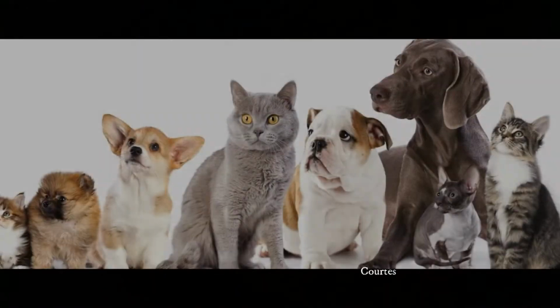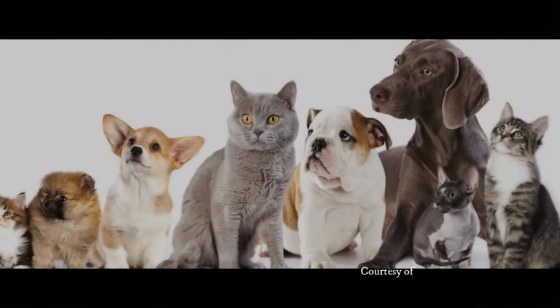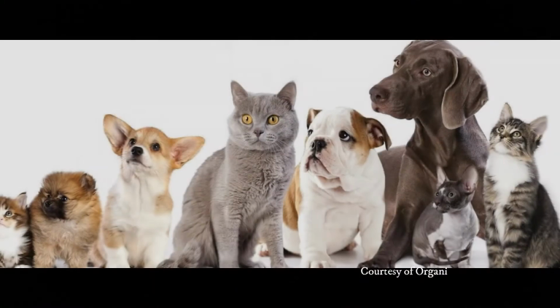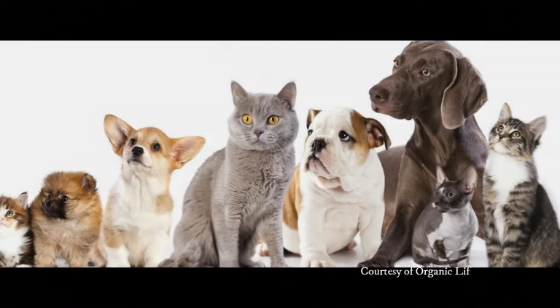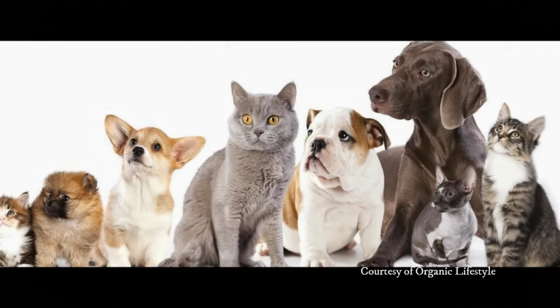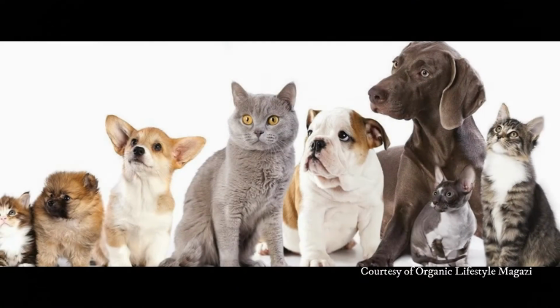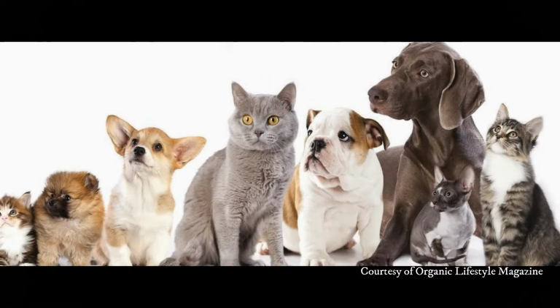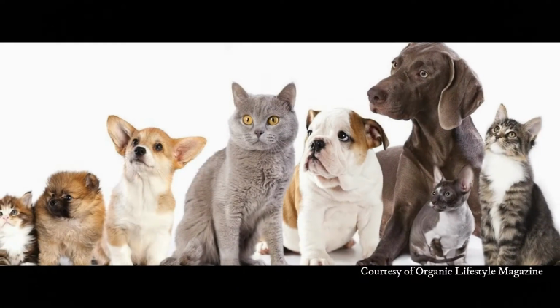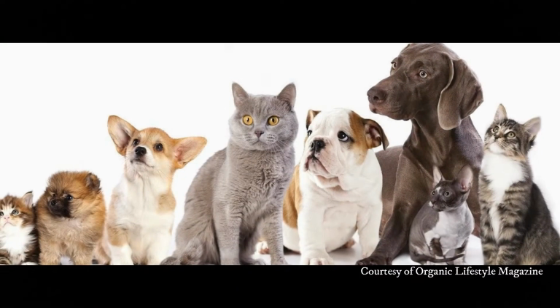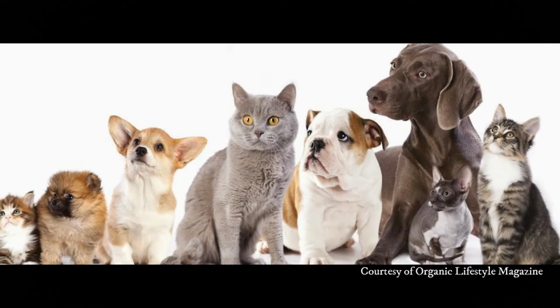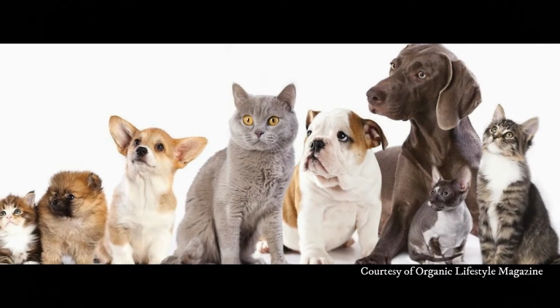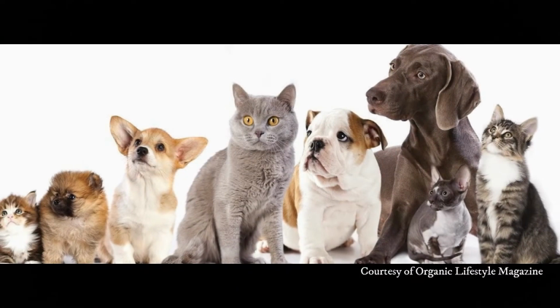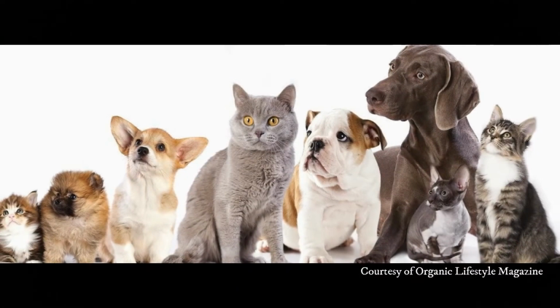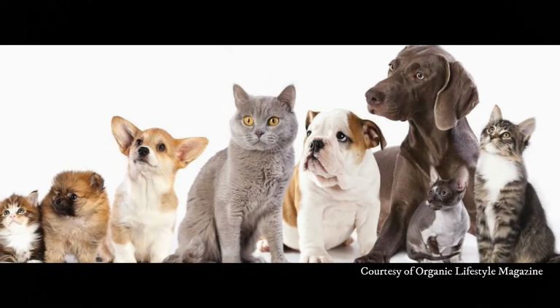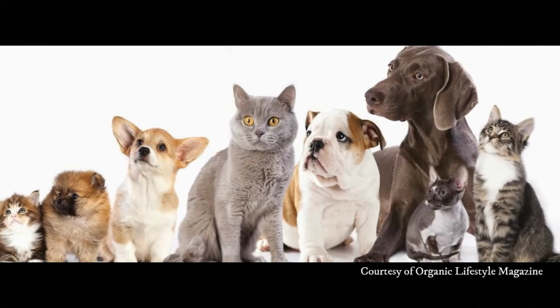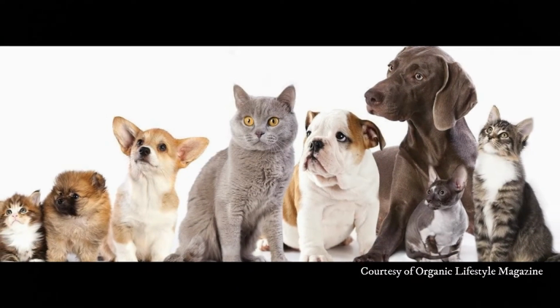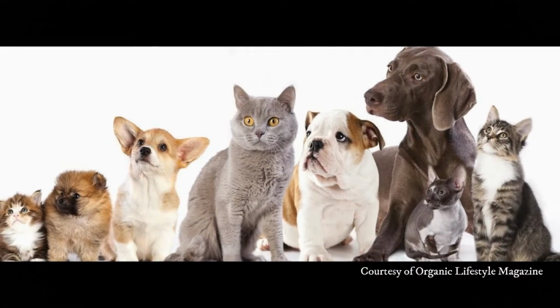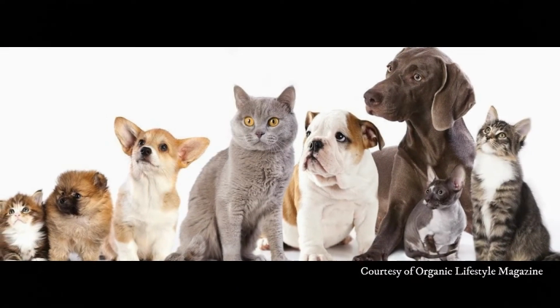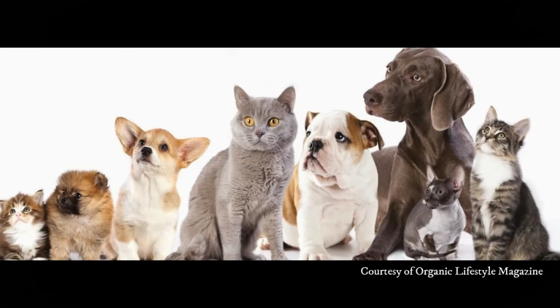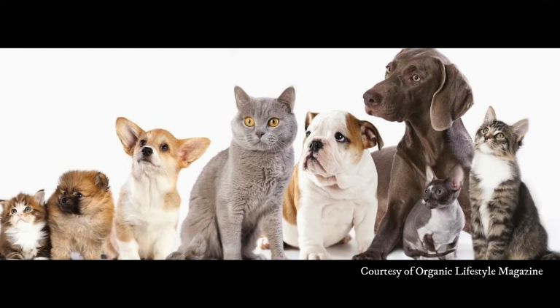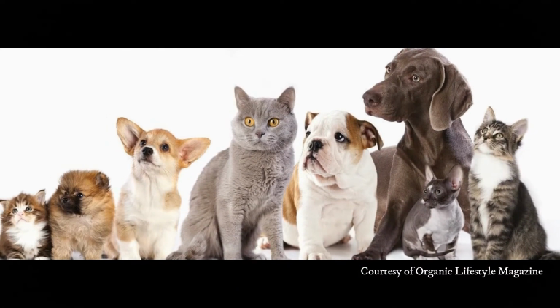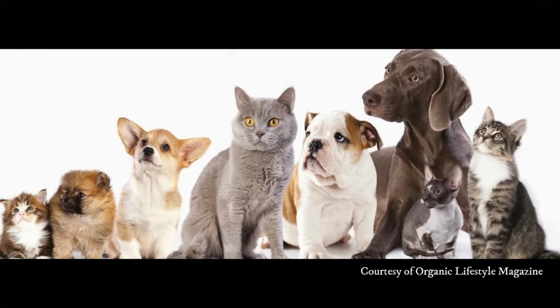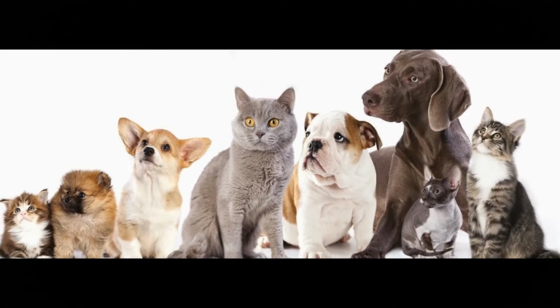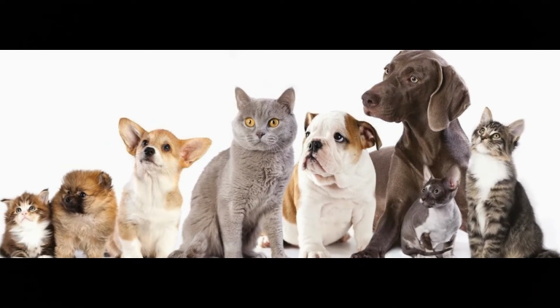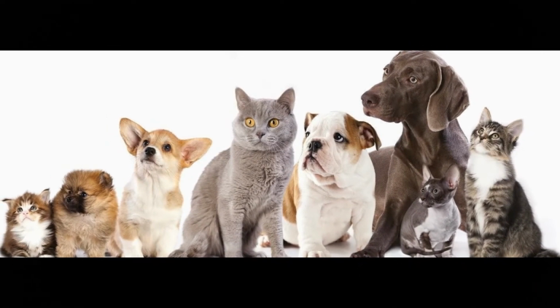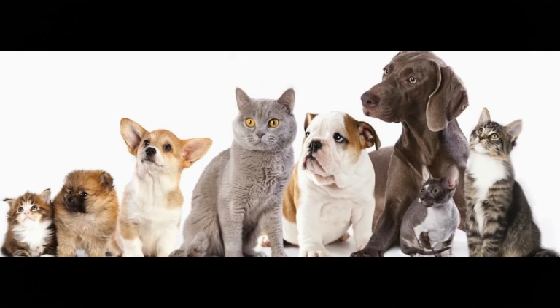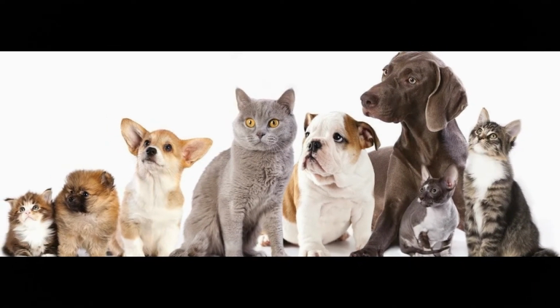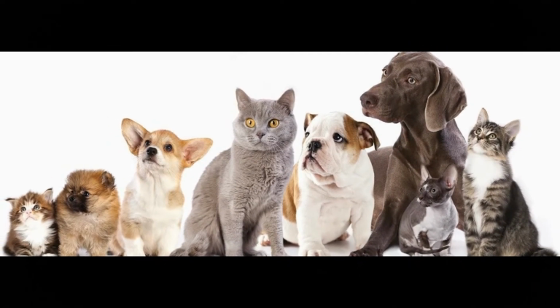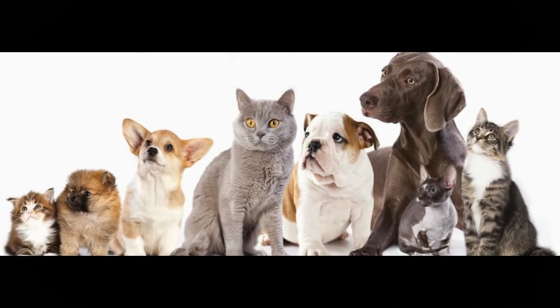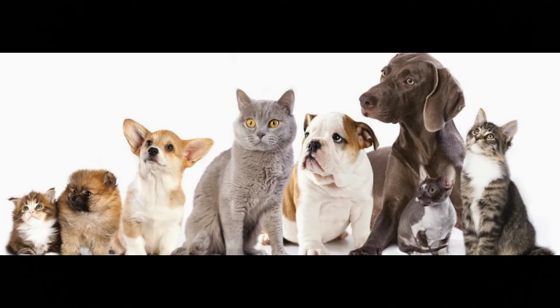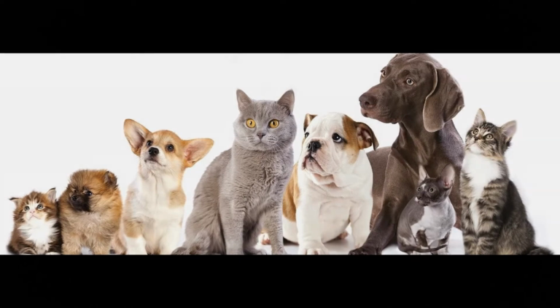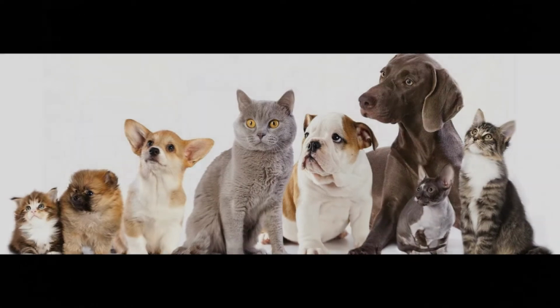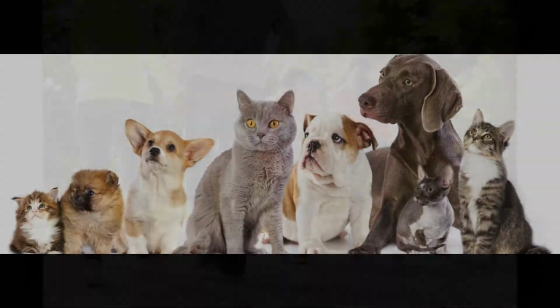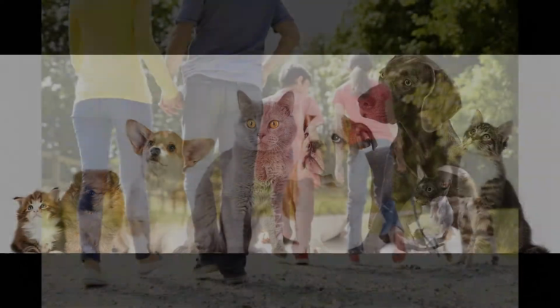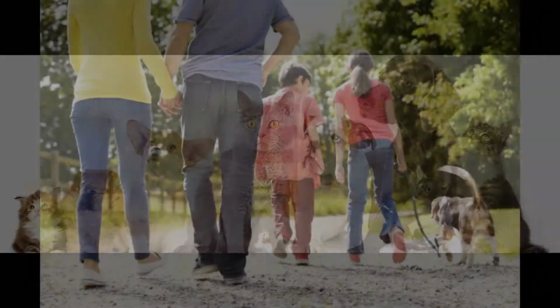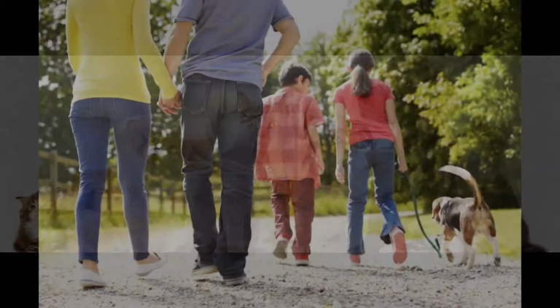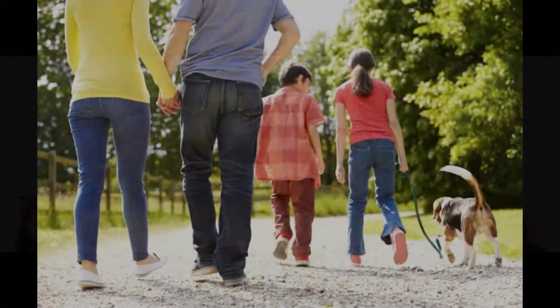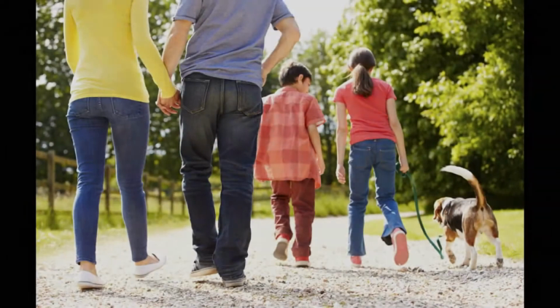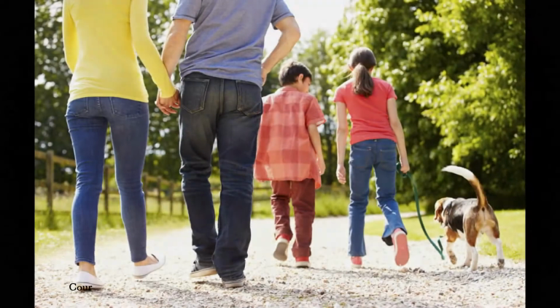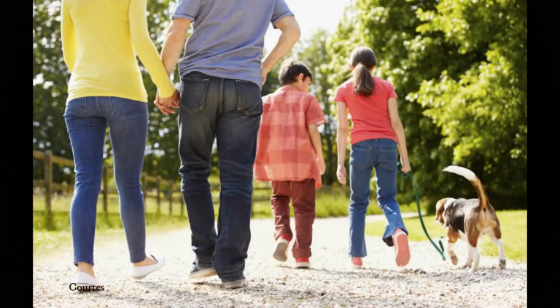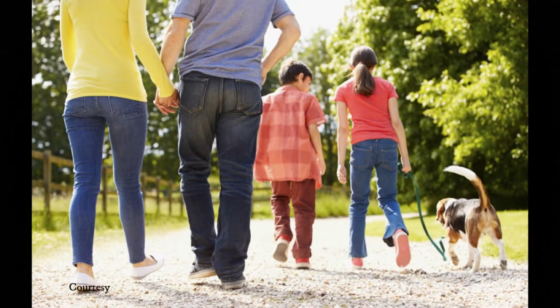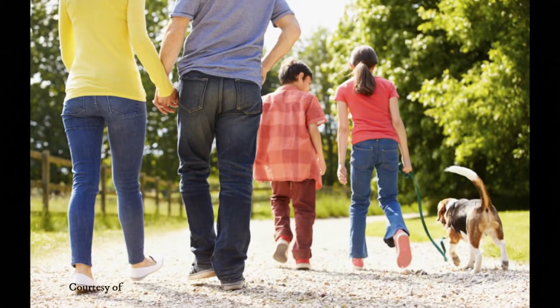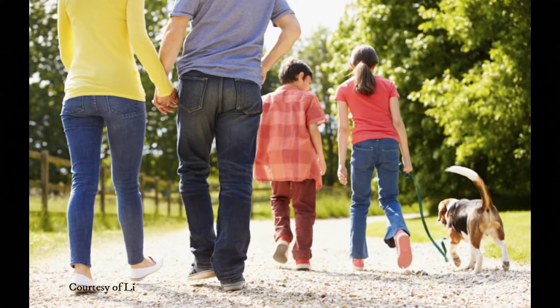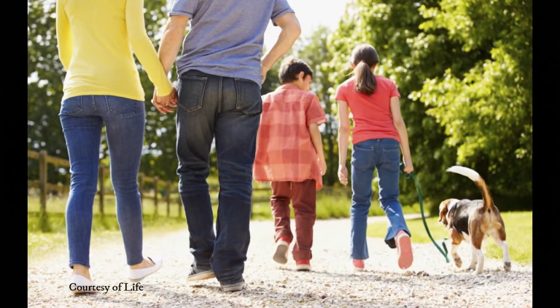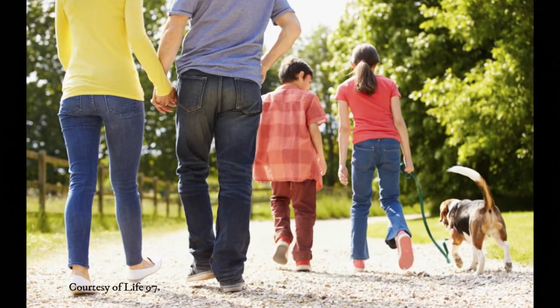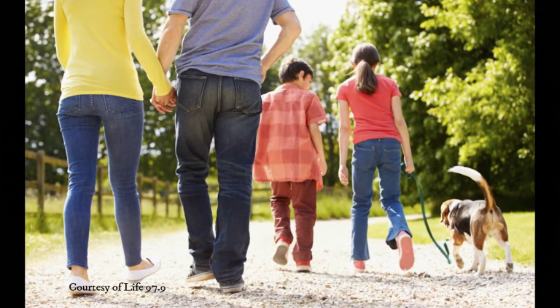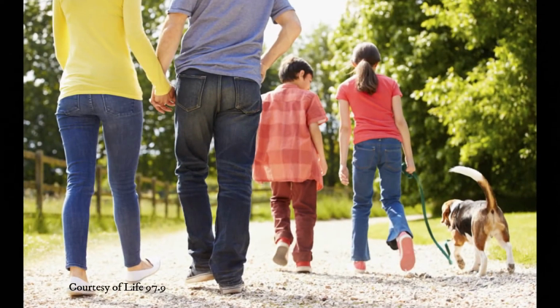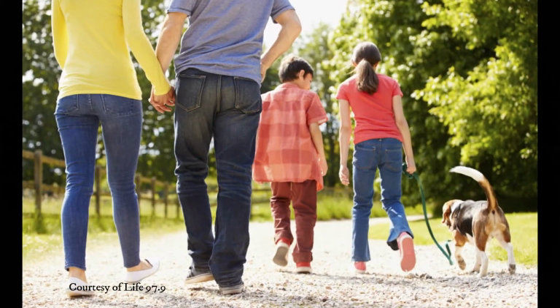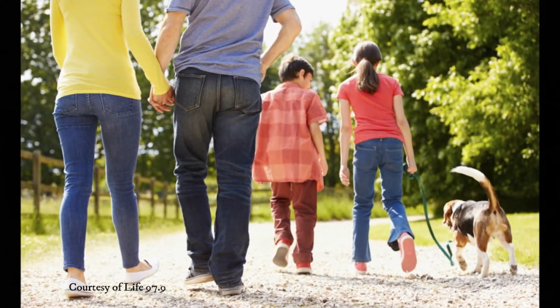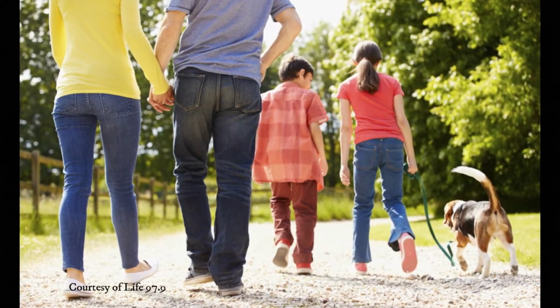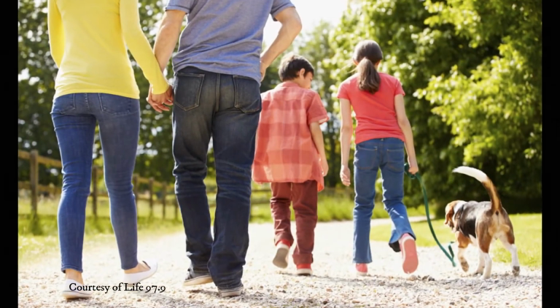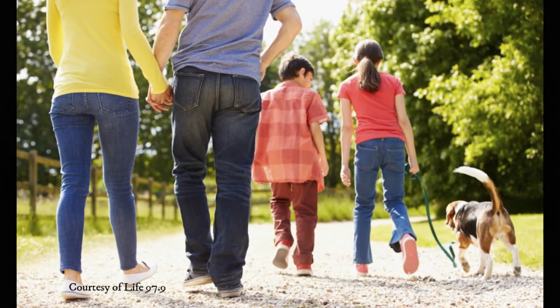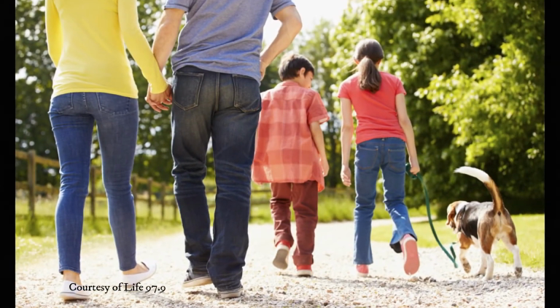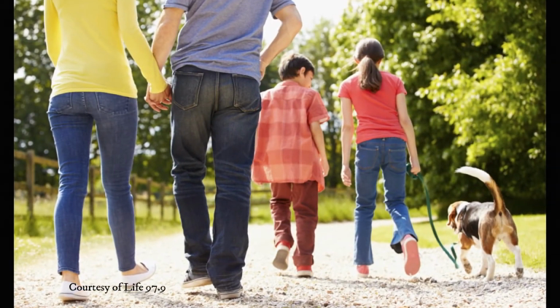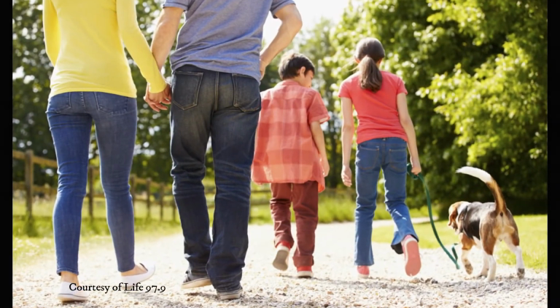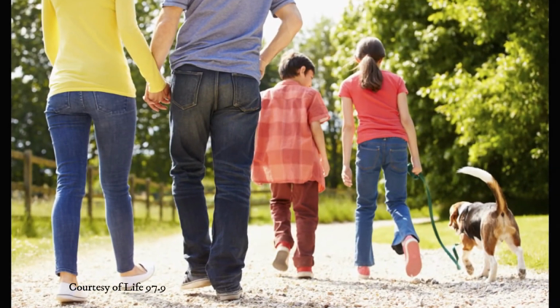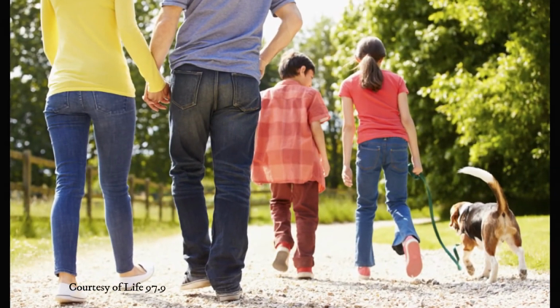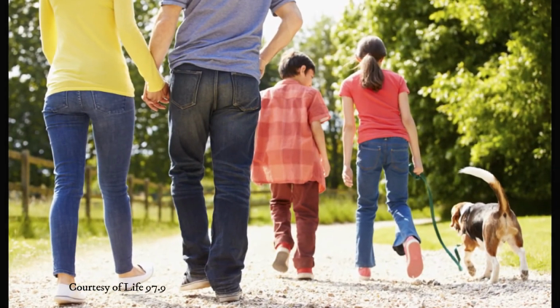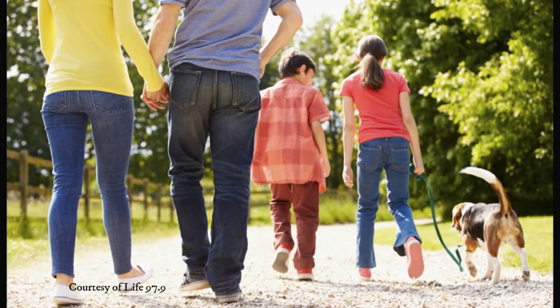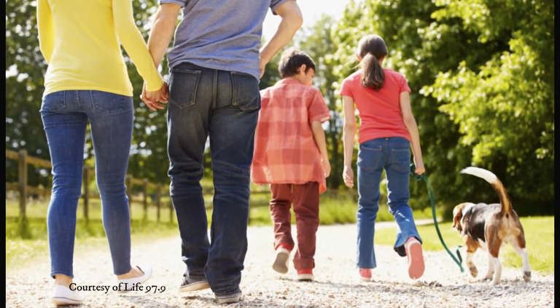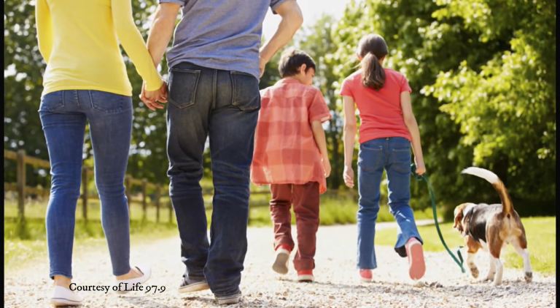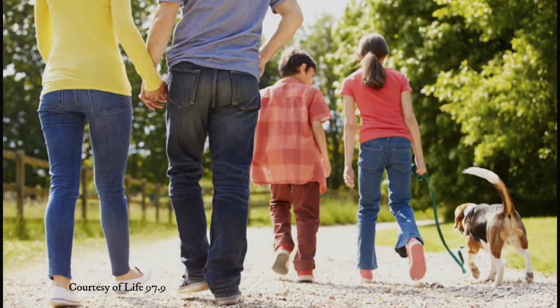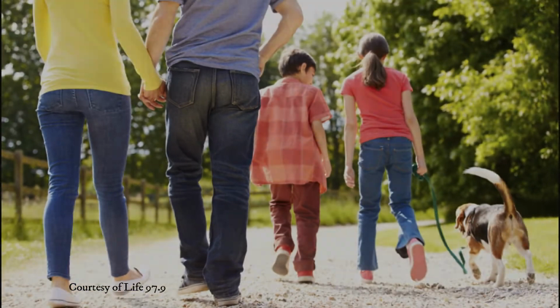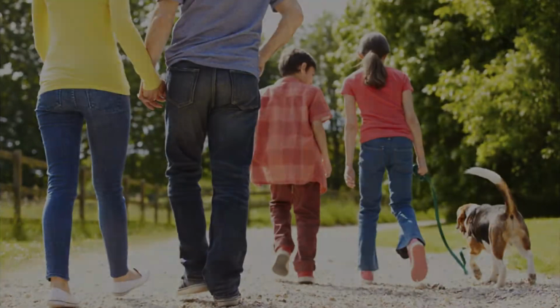If you have pets, make sure they are put in their cages before the showing, or better yet, use this time as a family outing to the dog park or to go grab an ice cream cone.